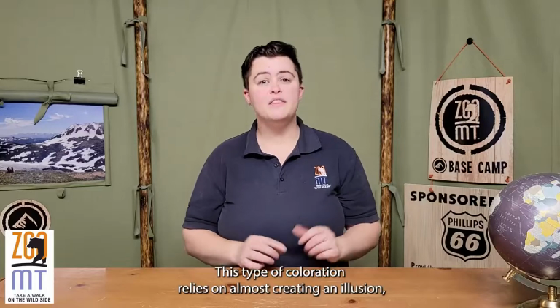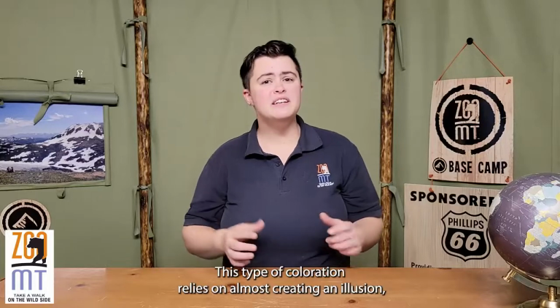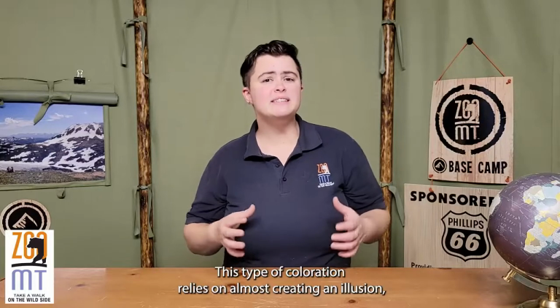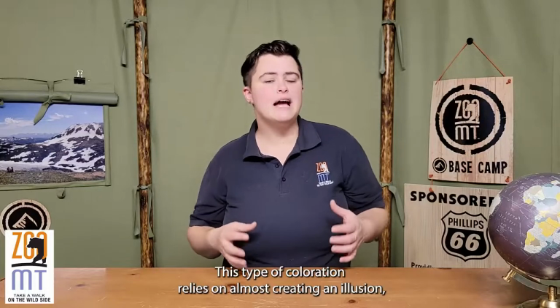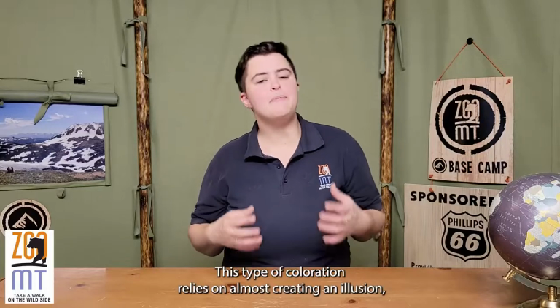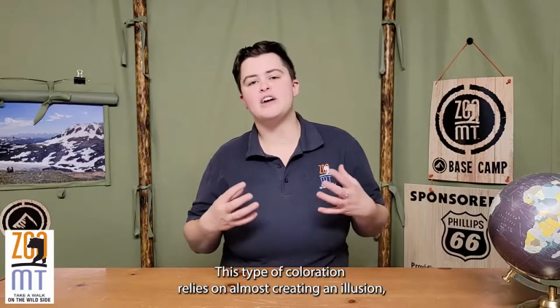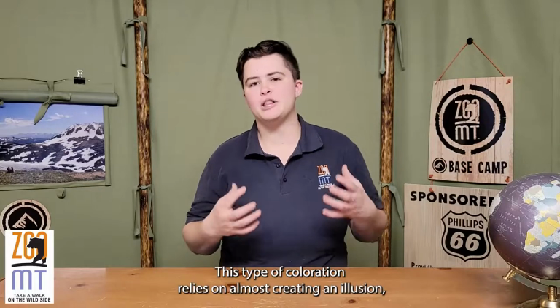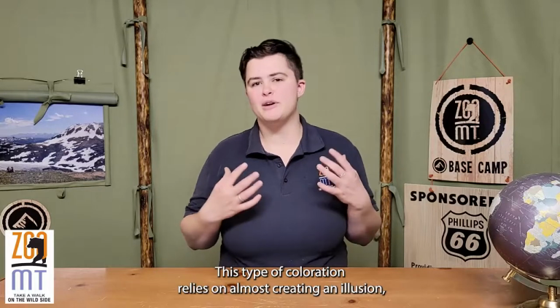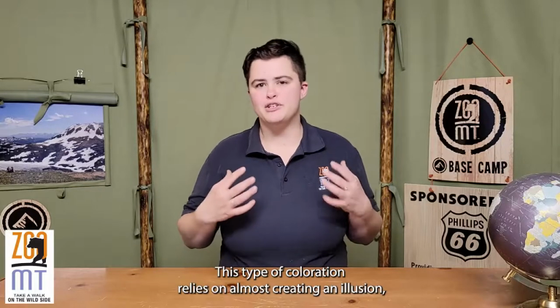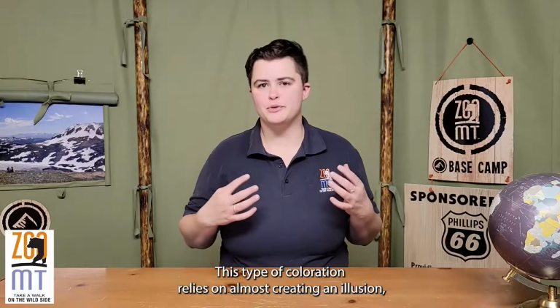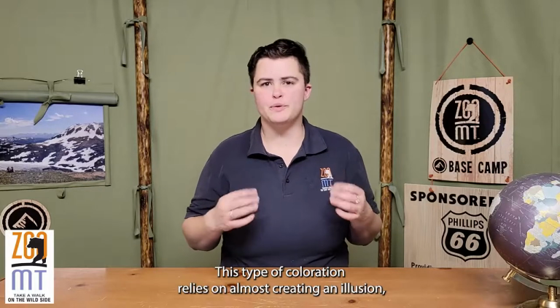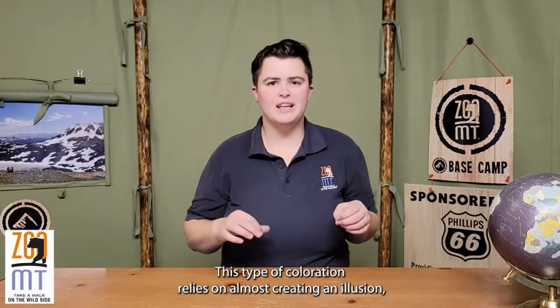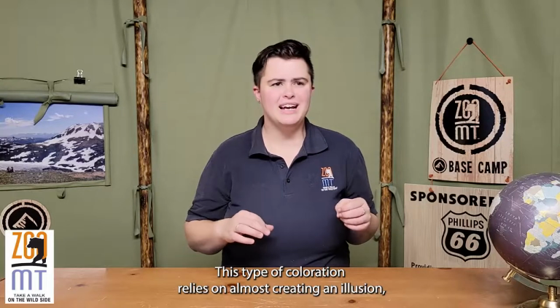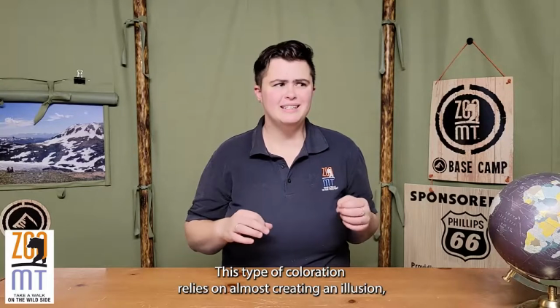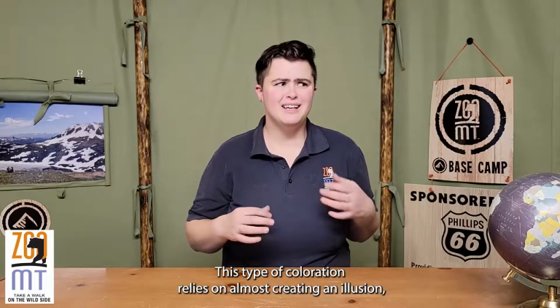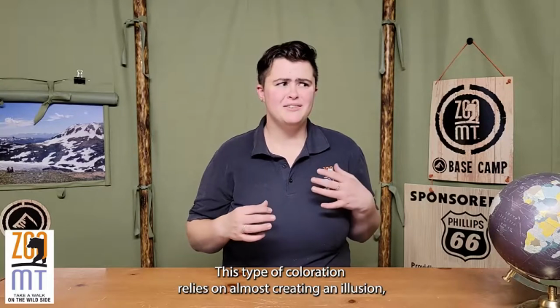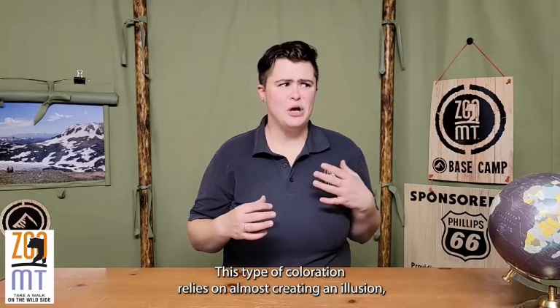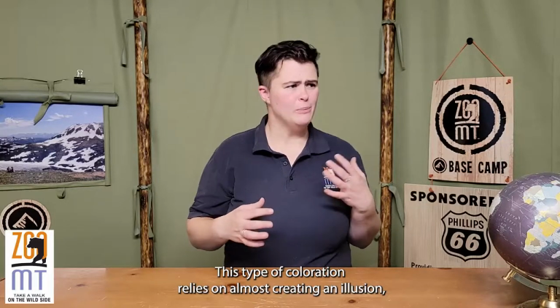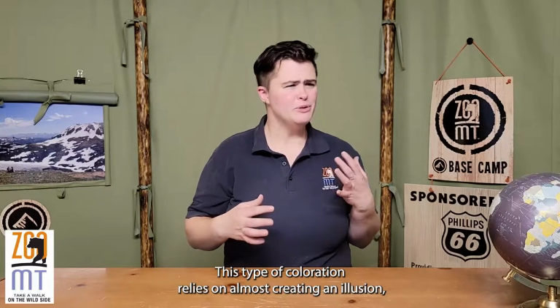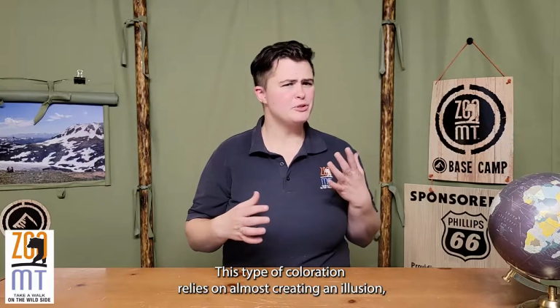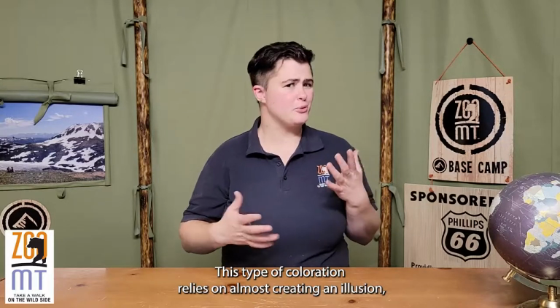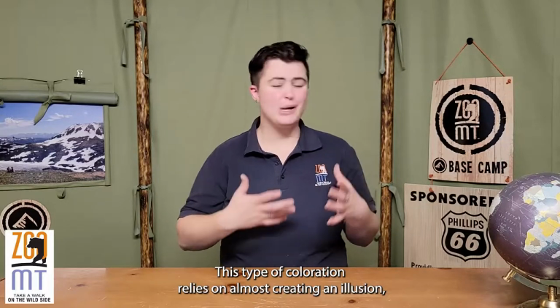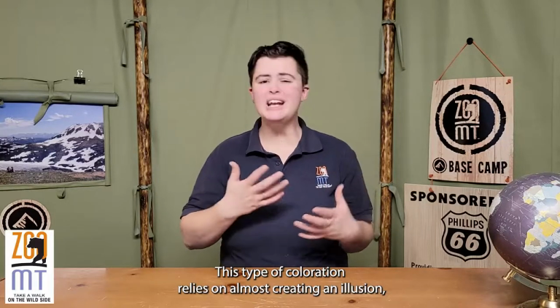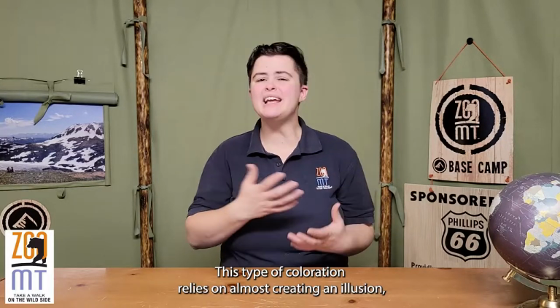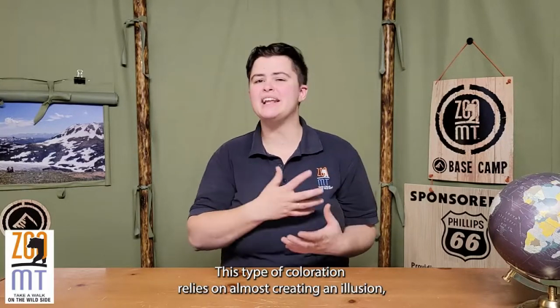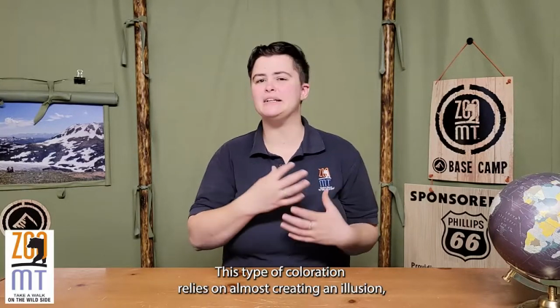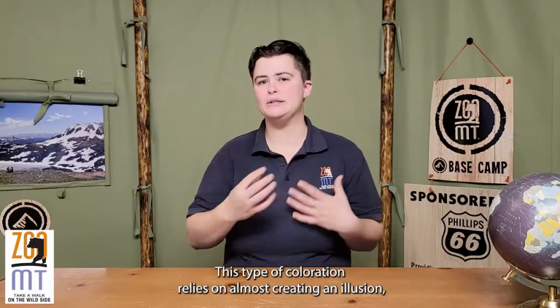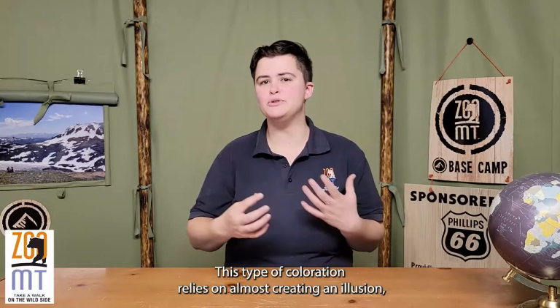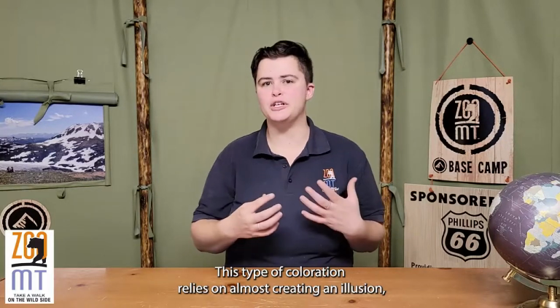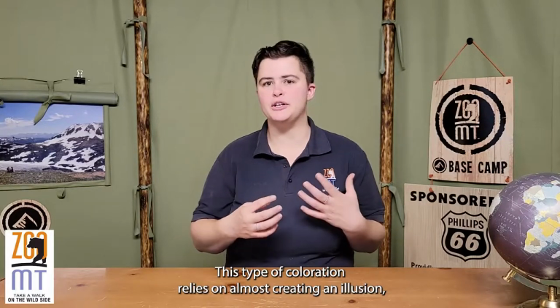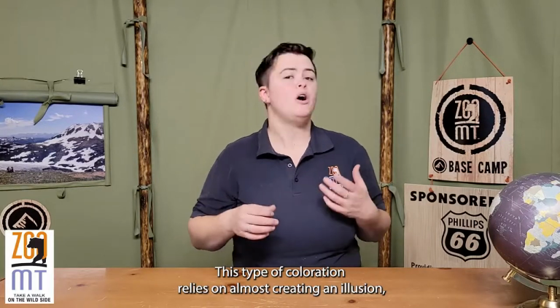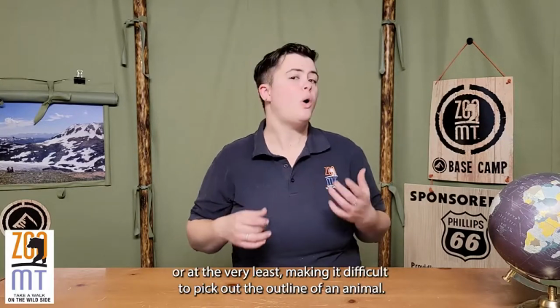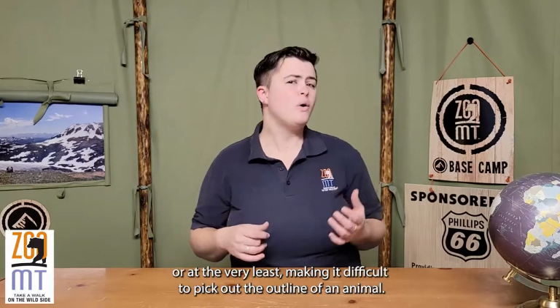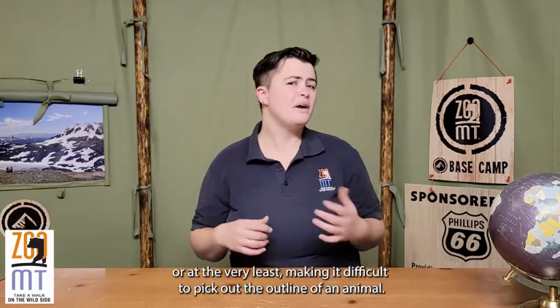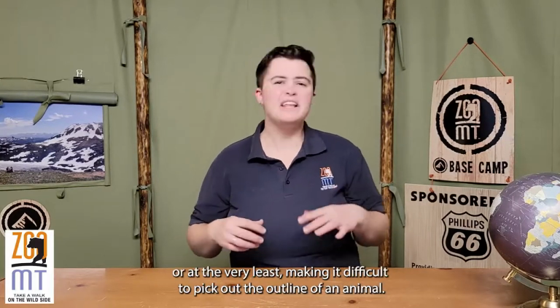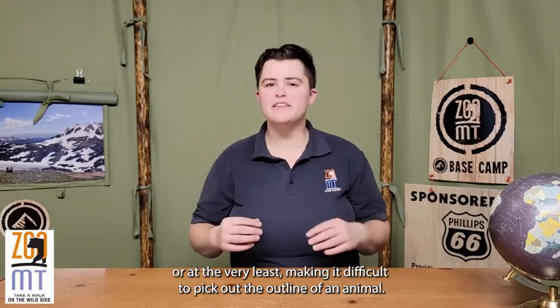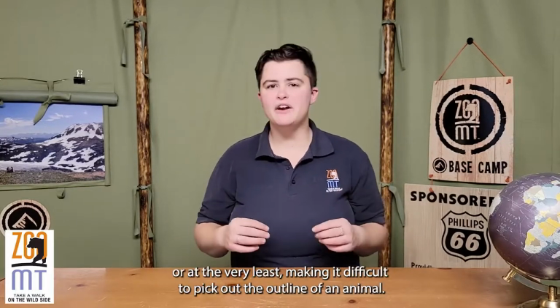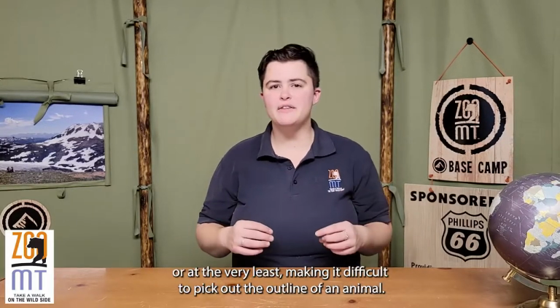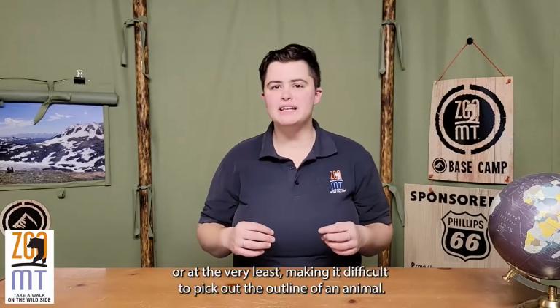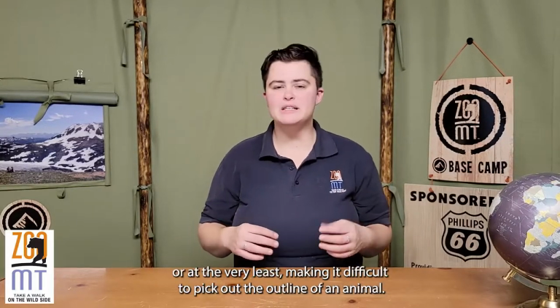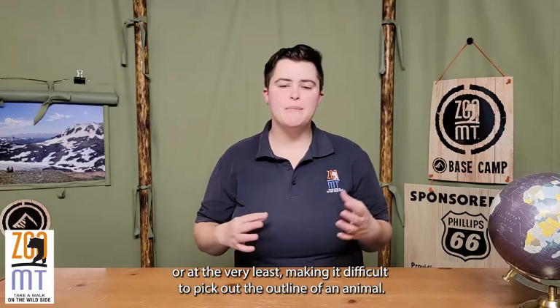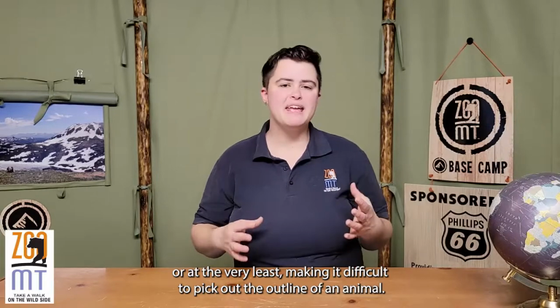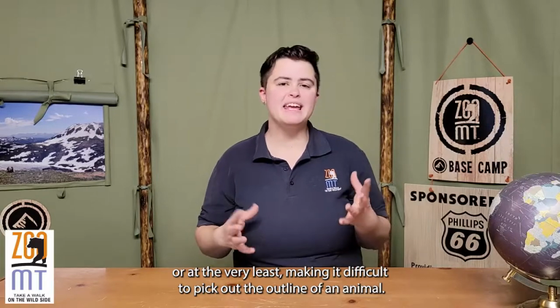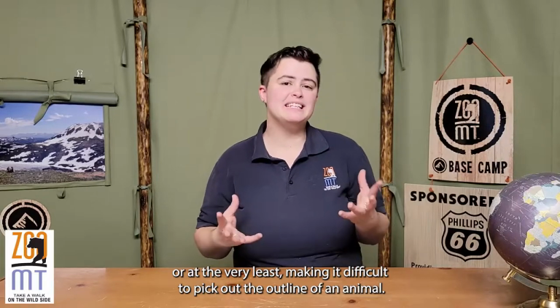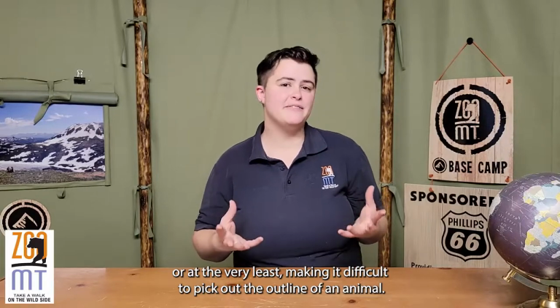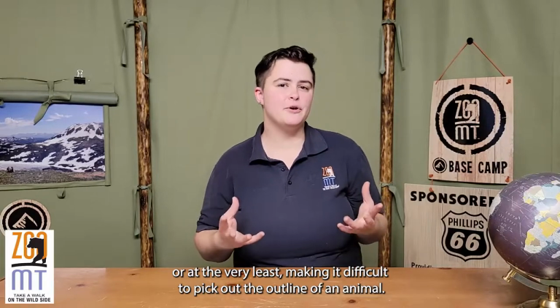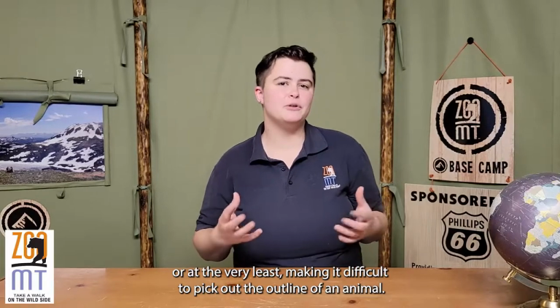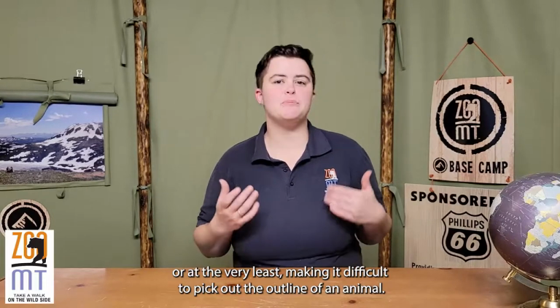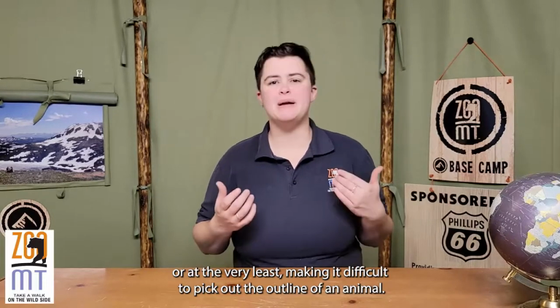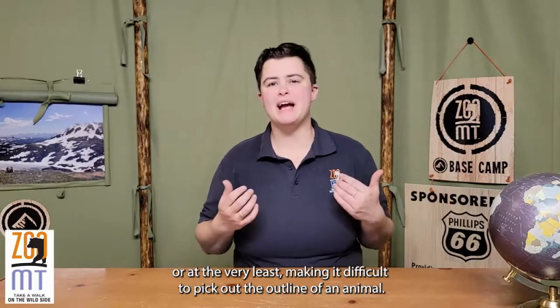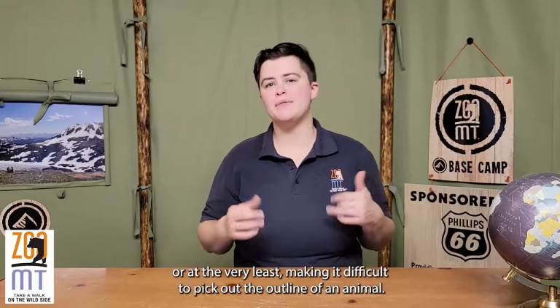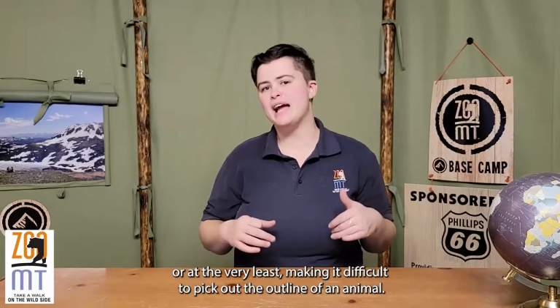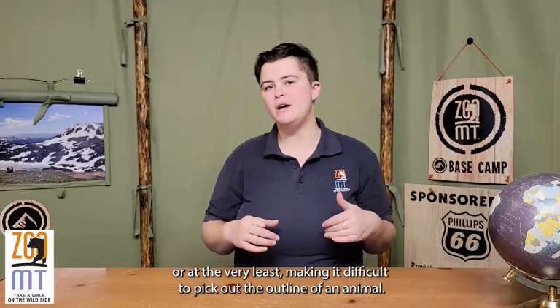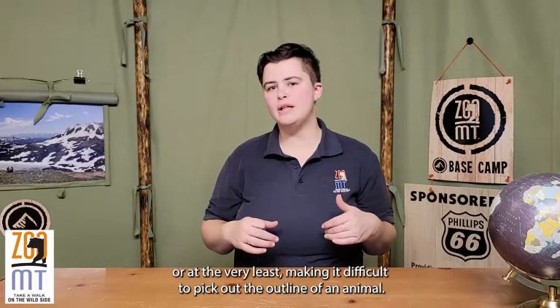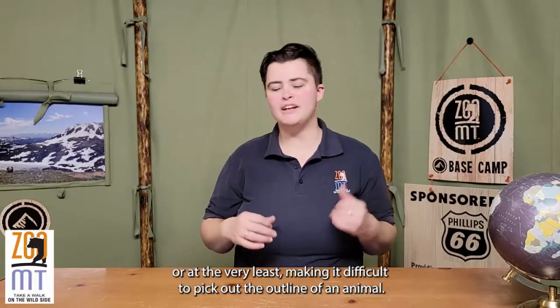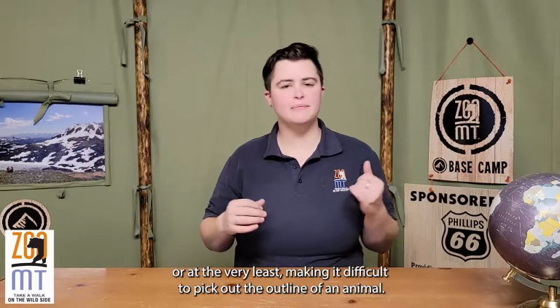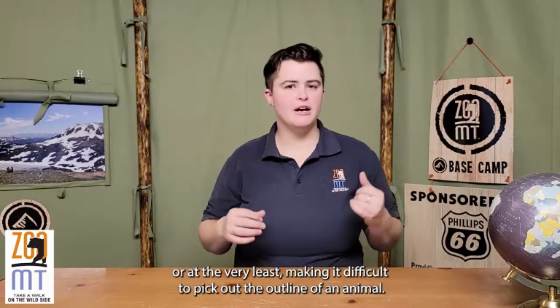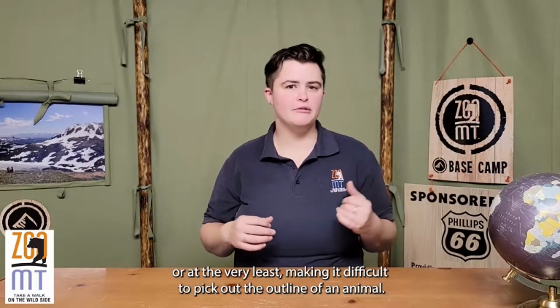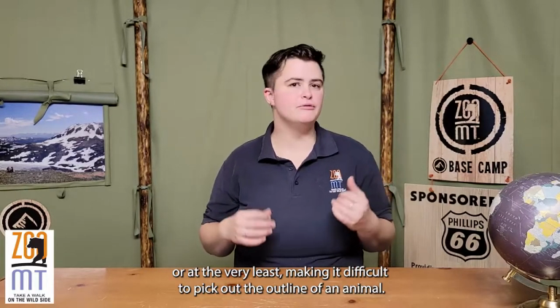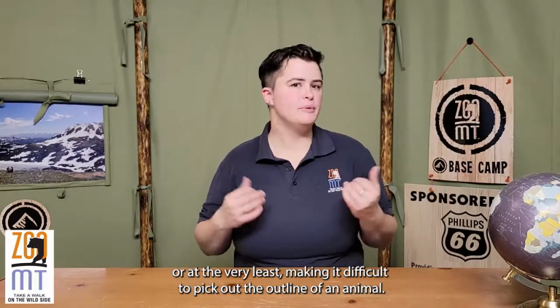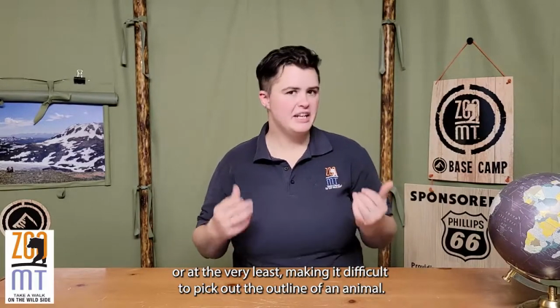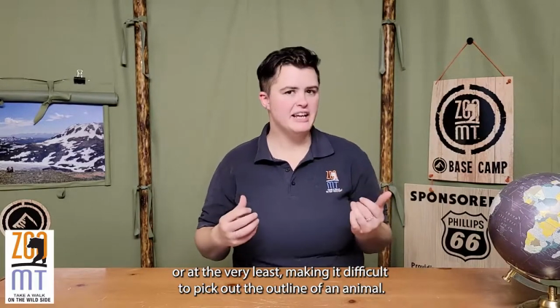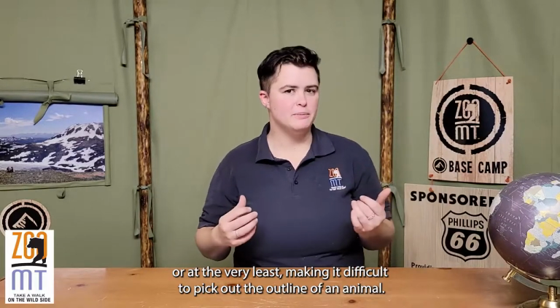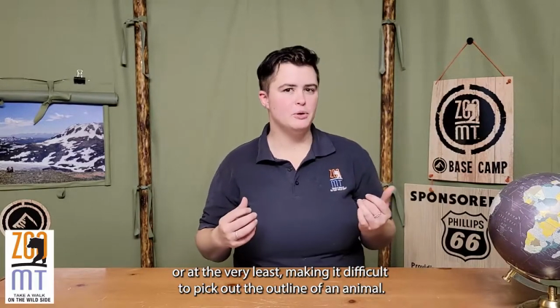This type of coloration relies on almost creating an illusion, or at the very least making it difficult to pick out the outline of an animal.